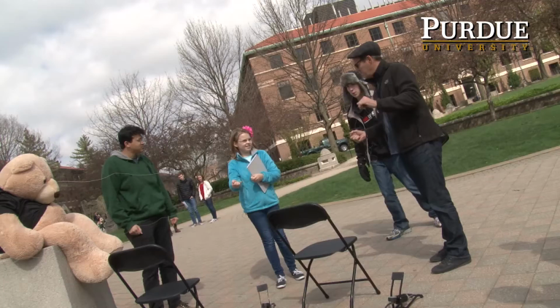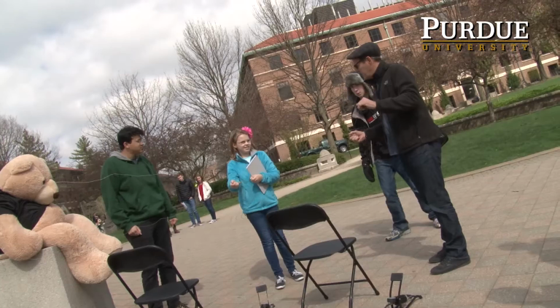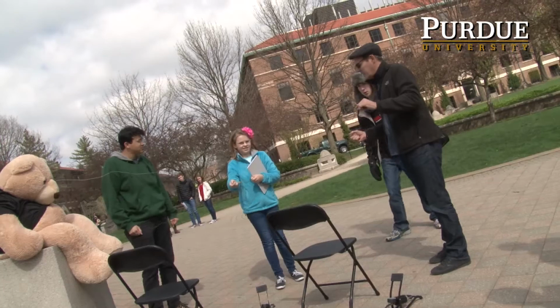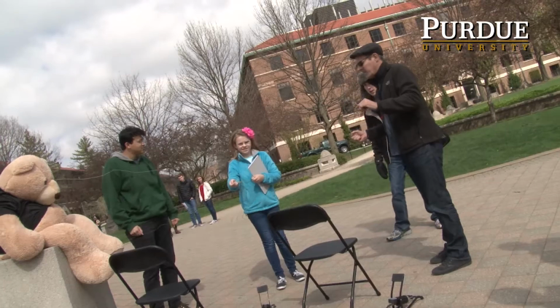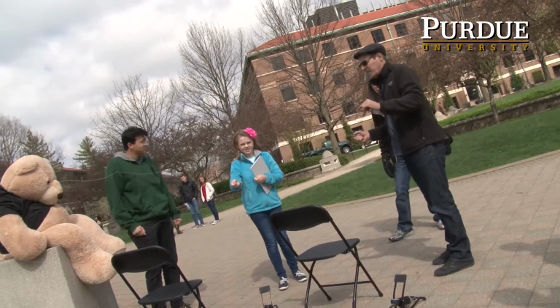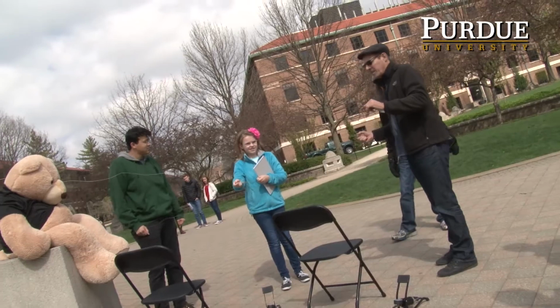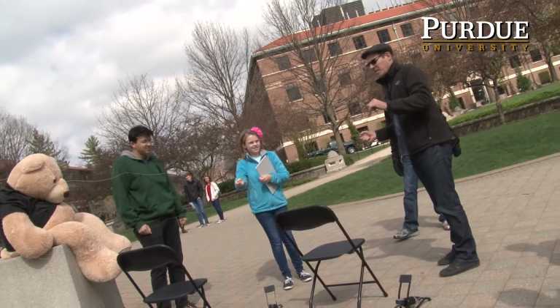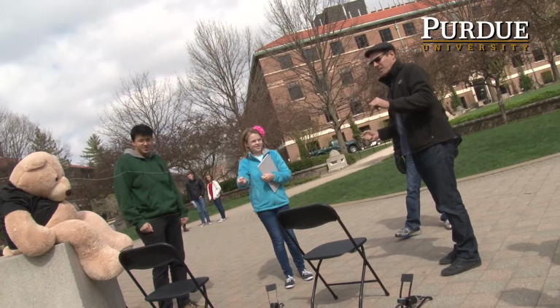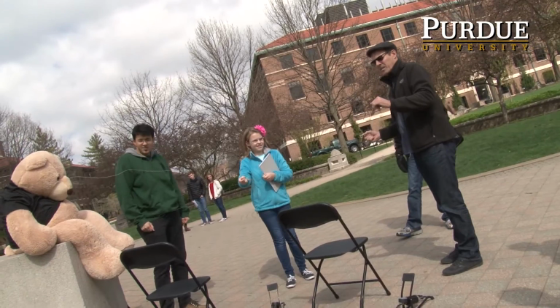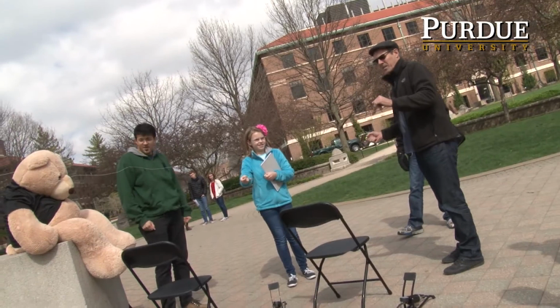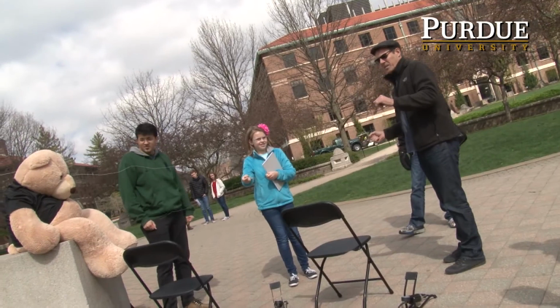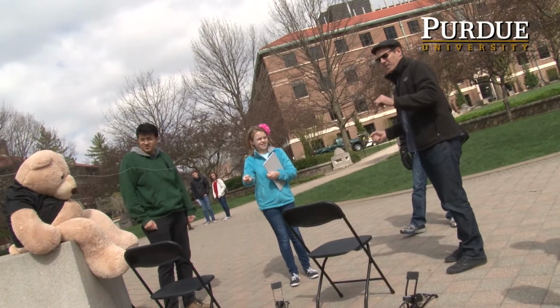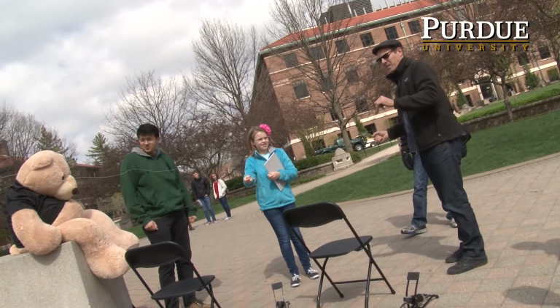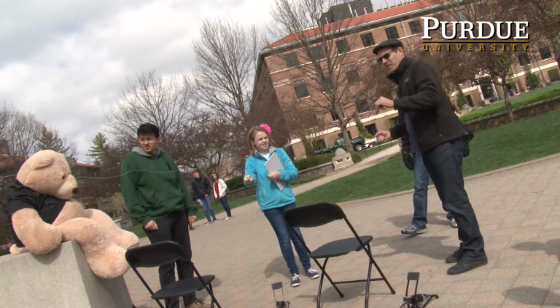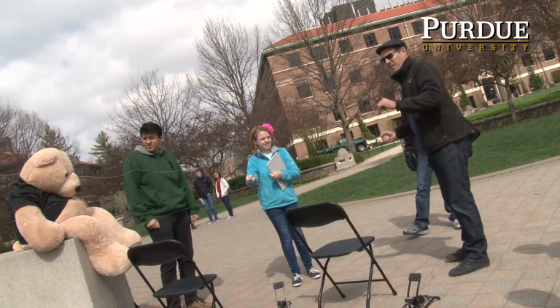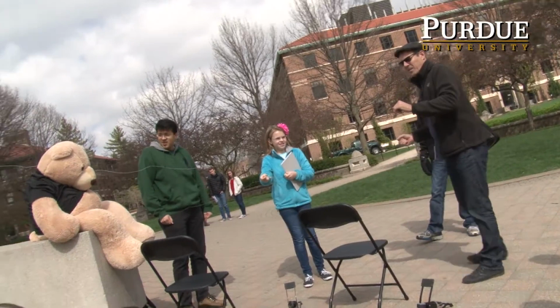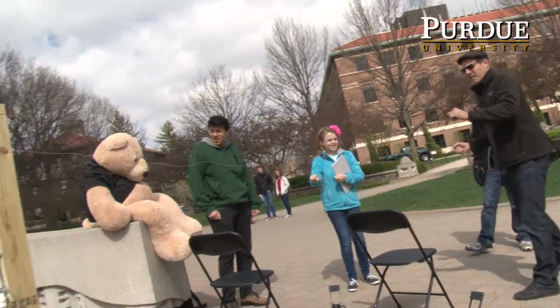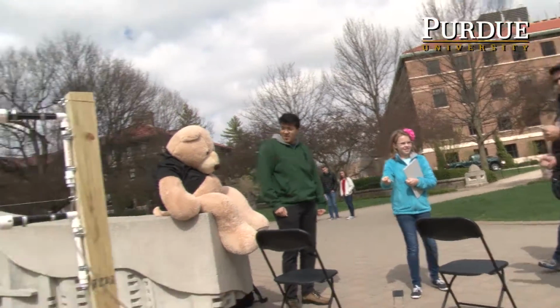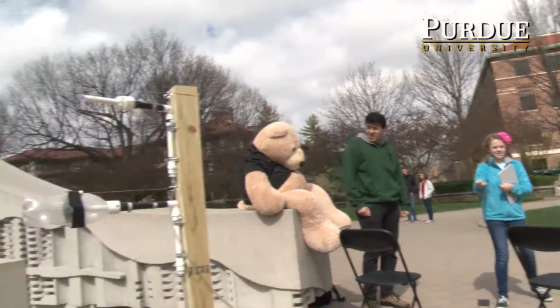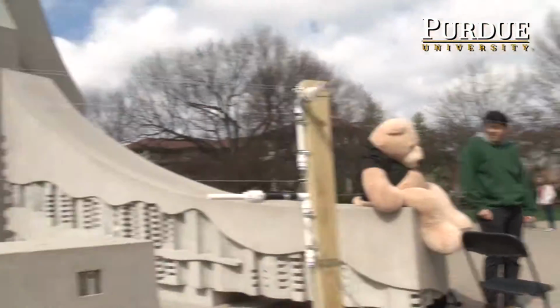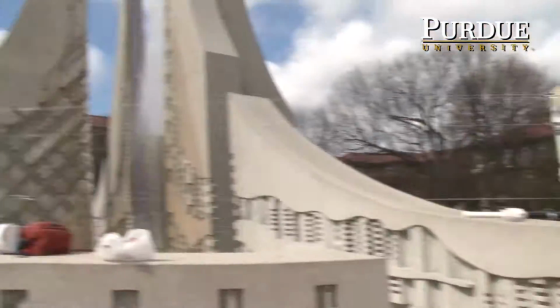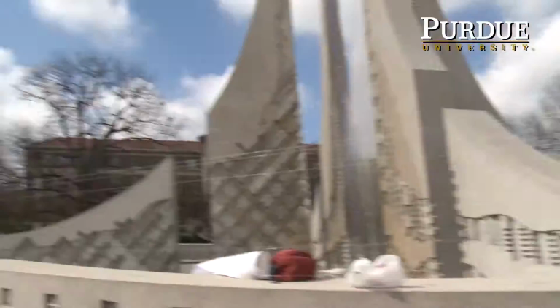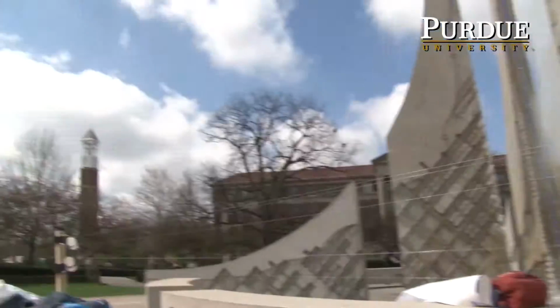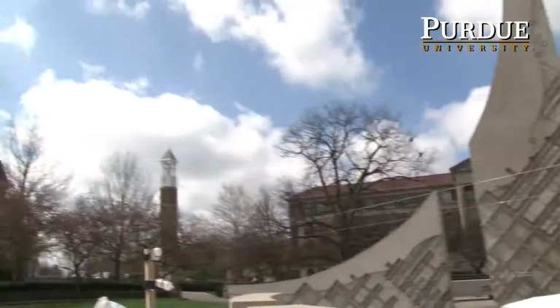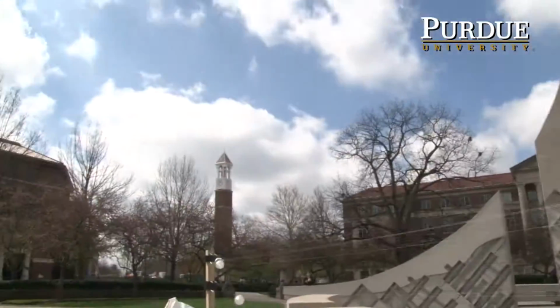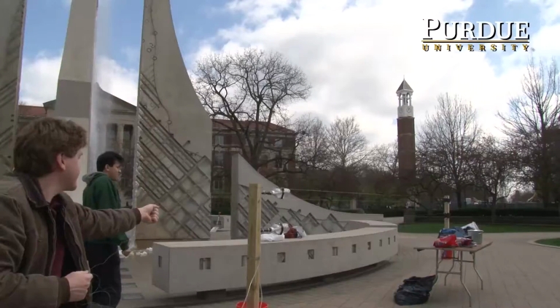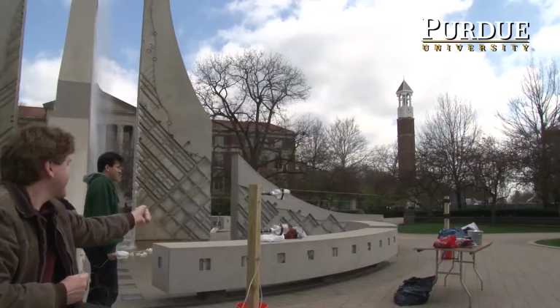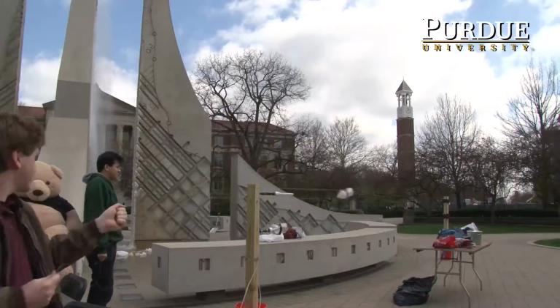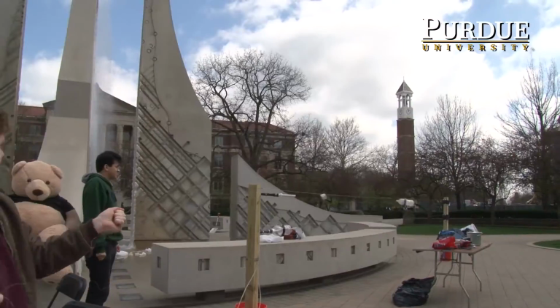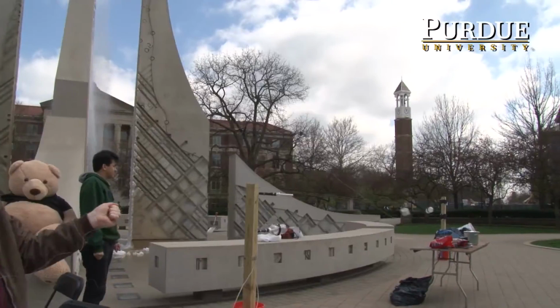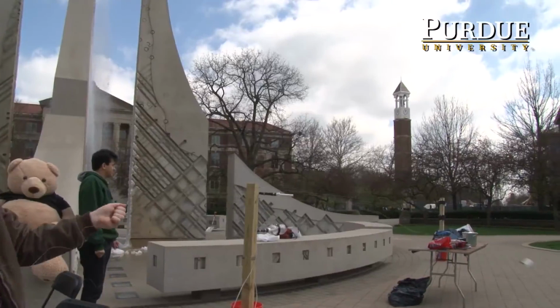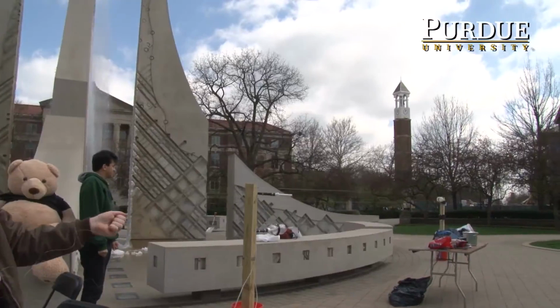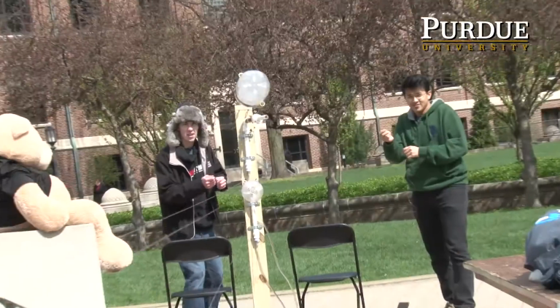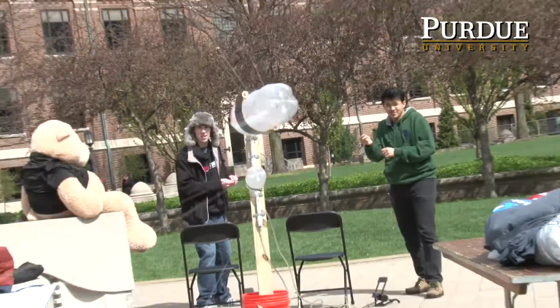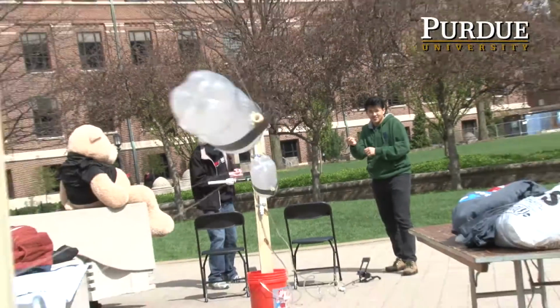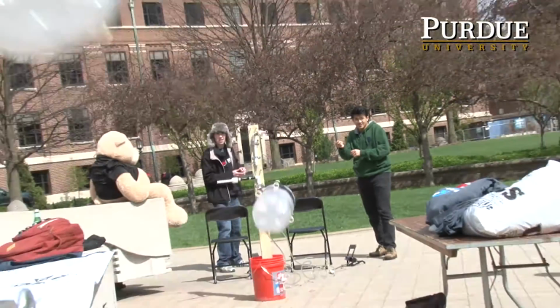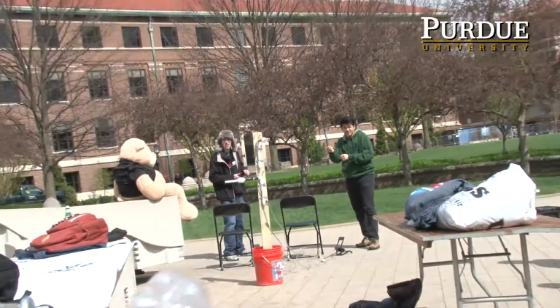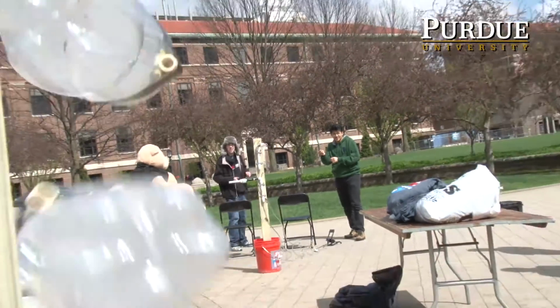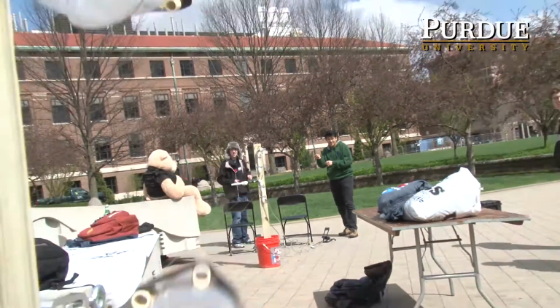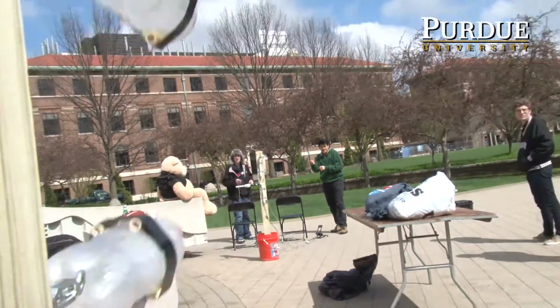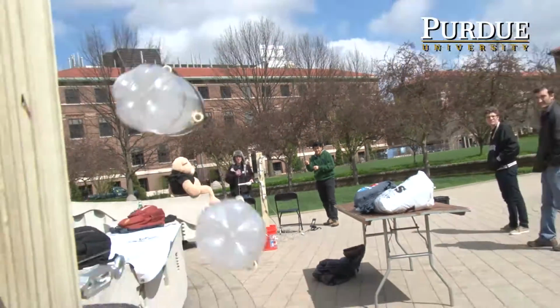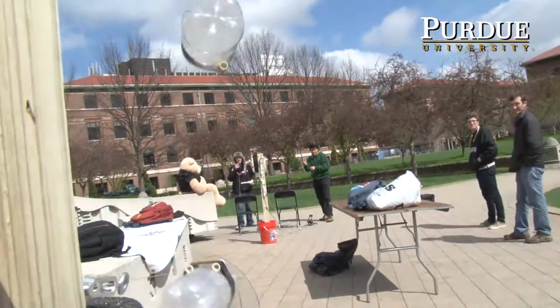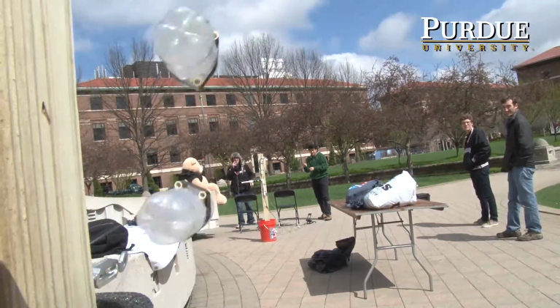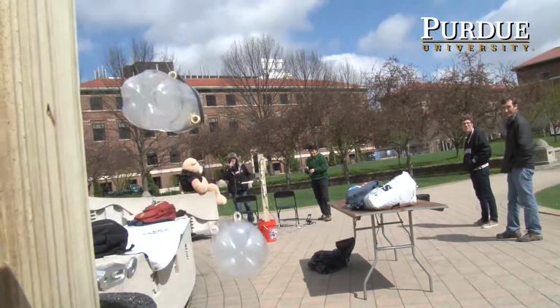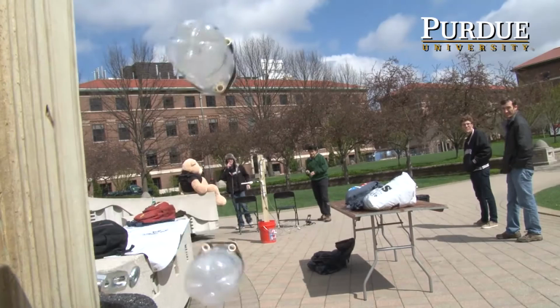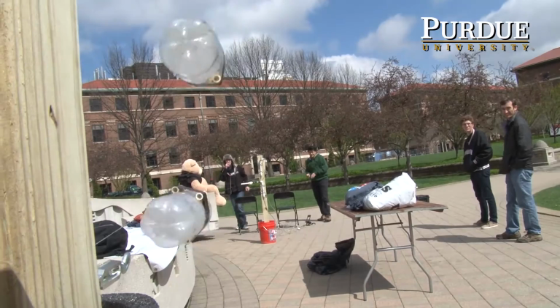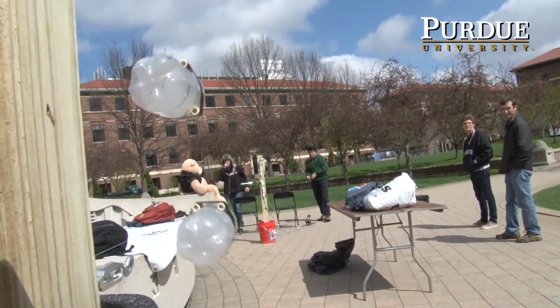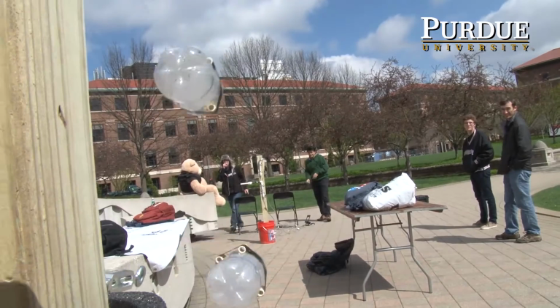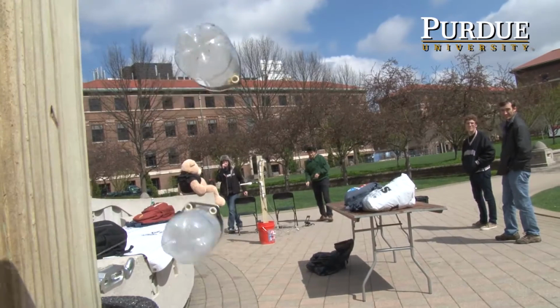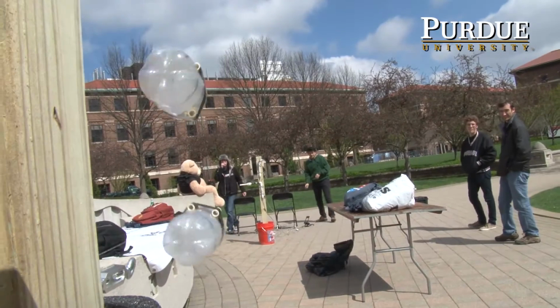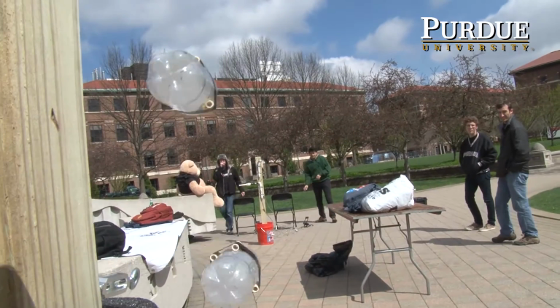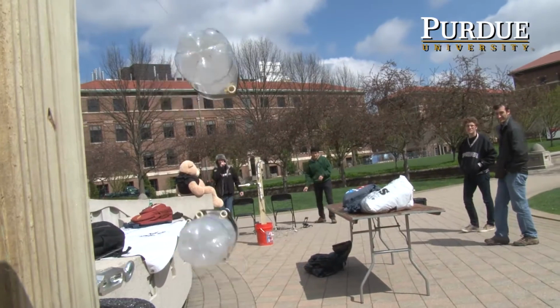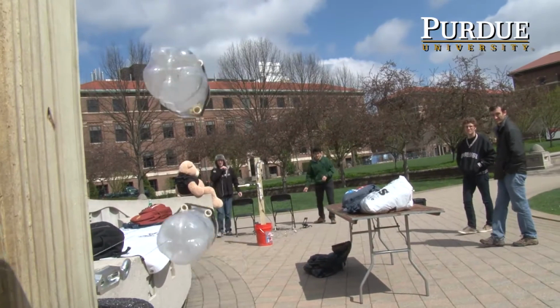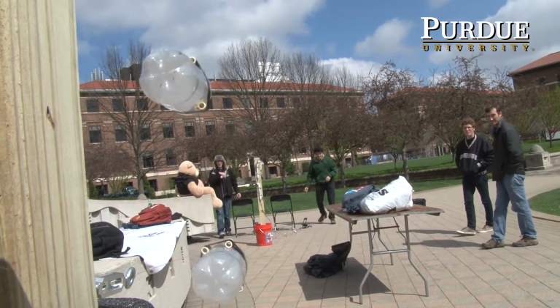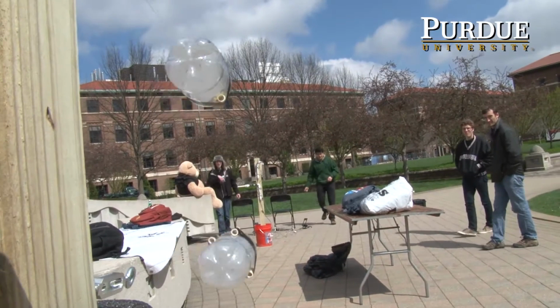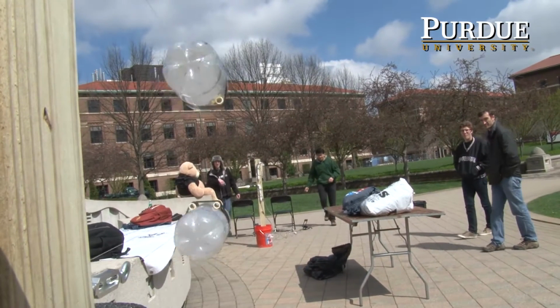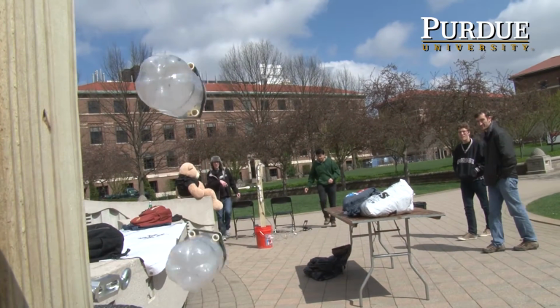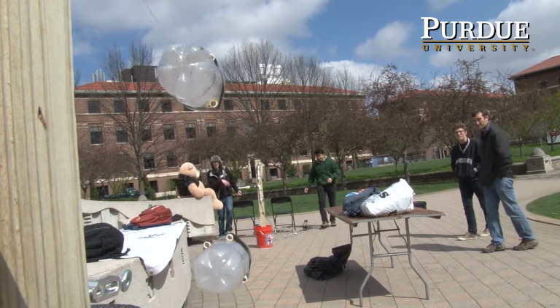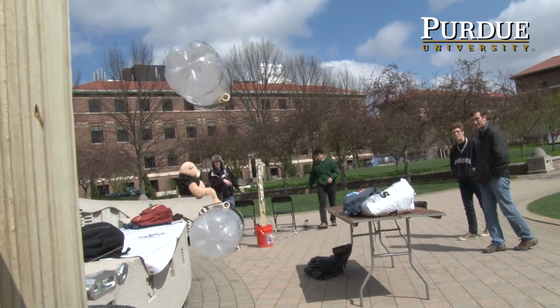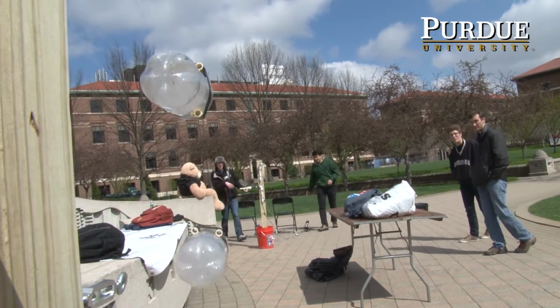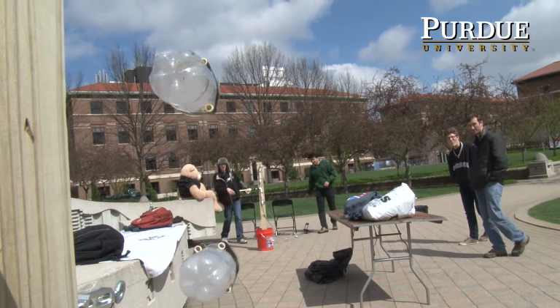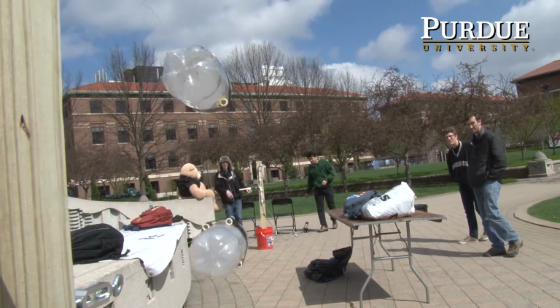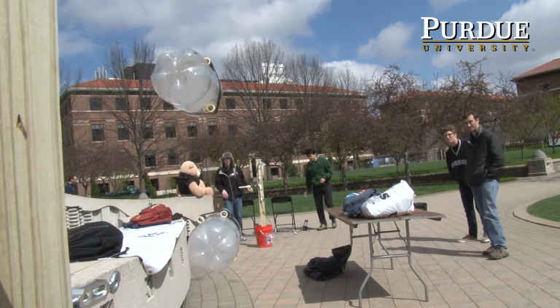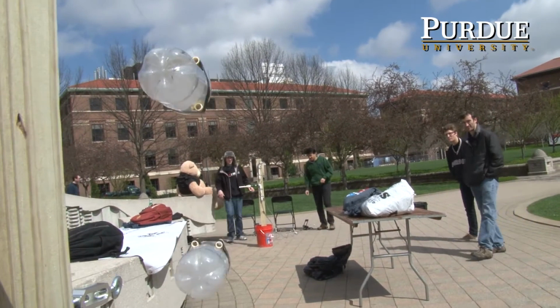Three, two, one. This is an experiment that basically demonstrates the principle of thrust.